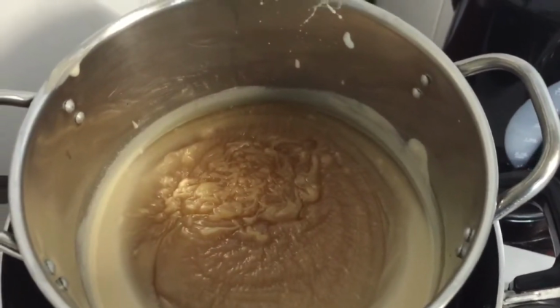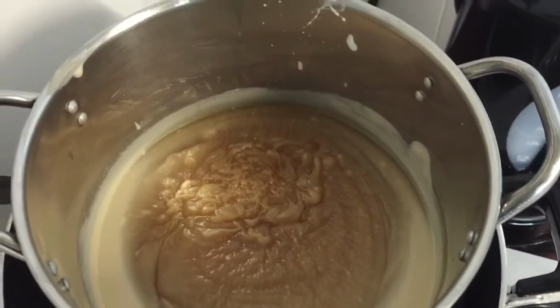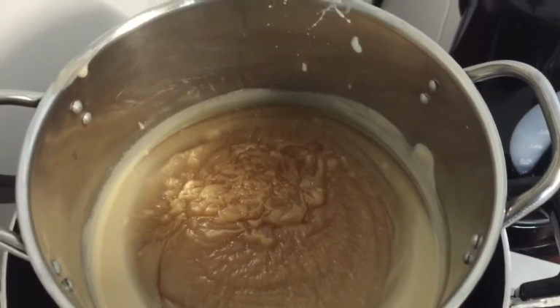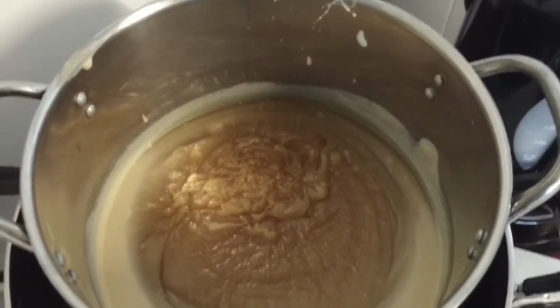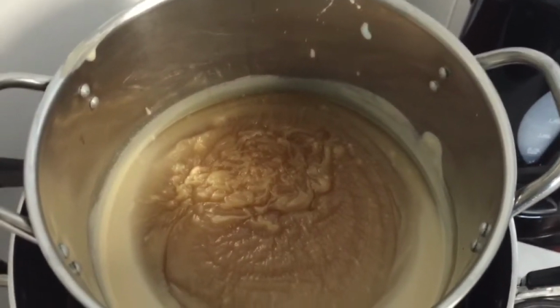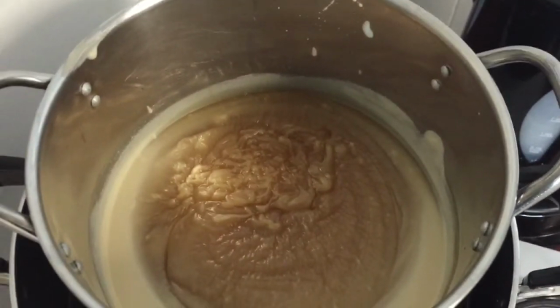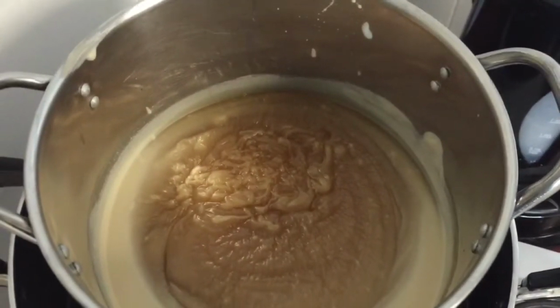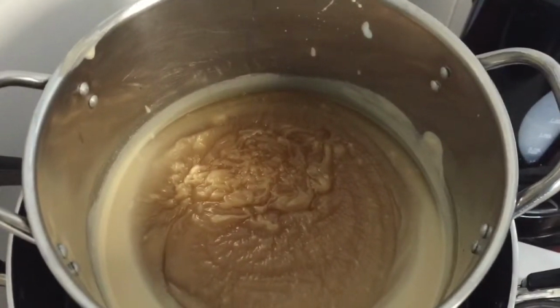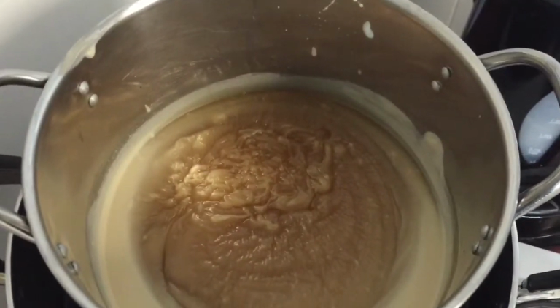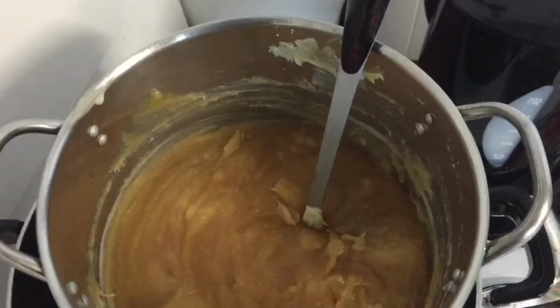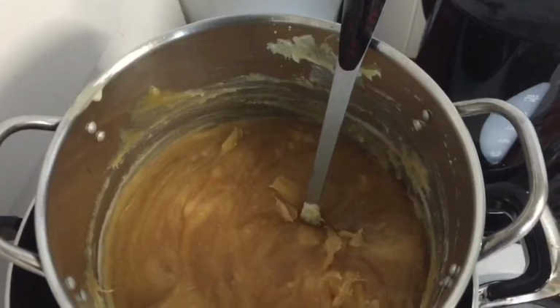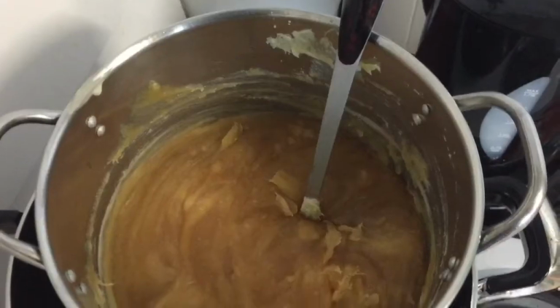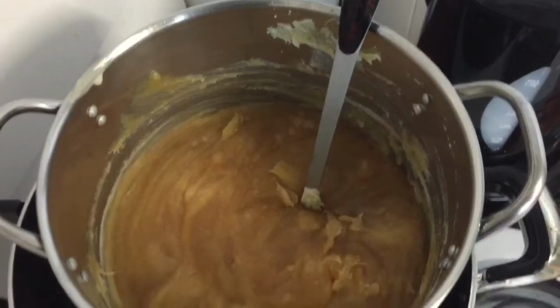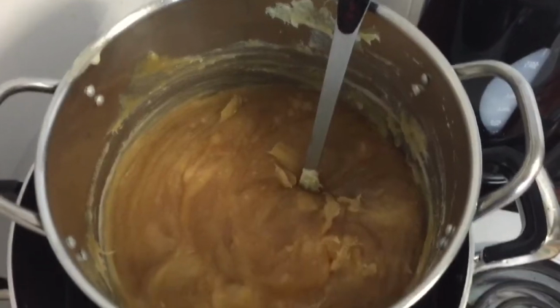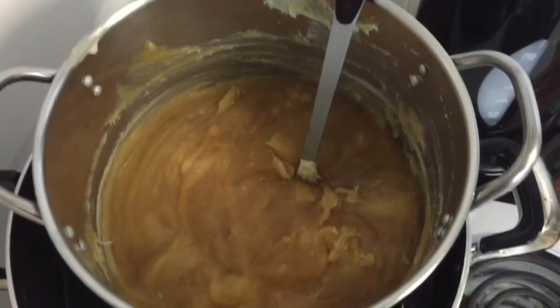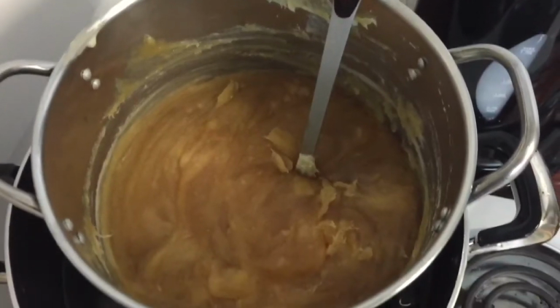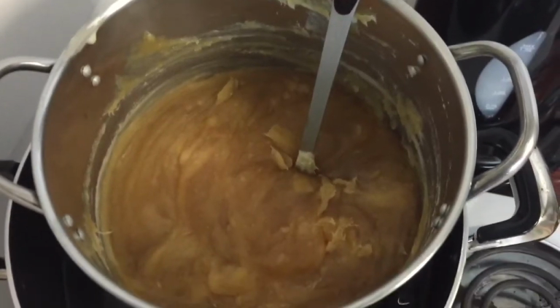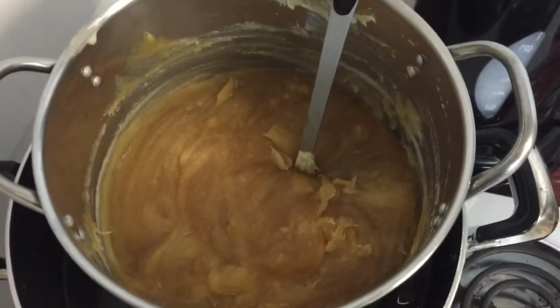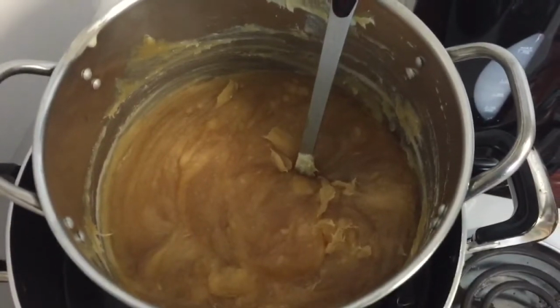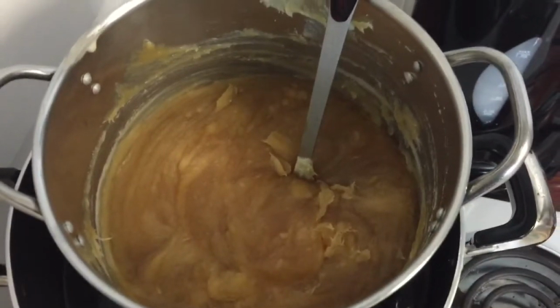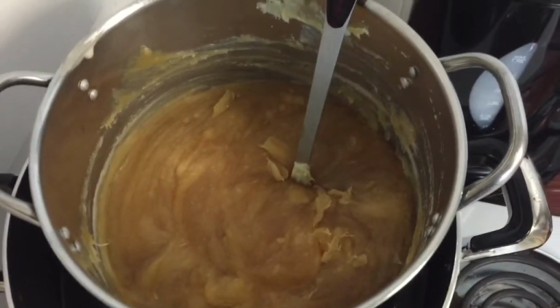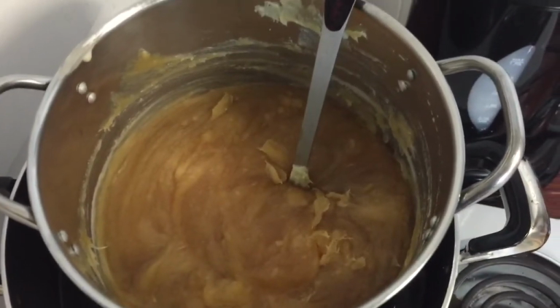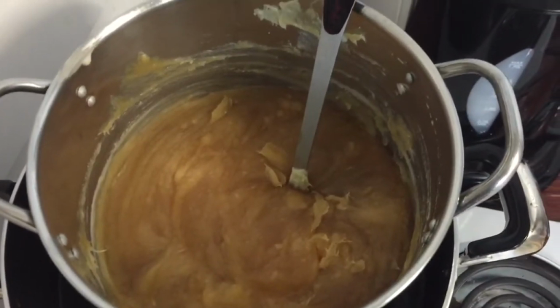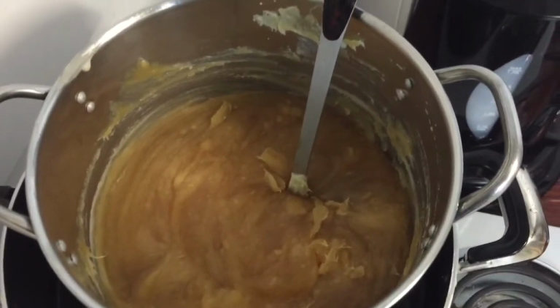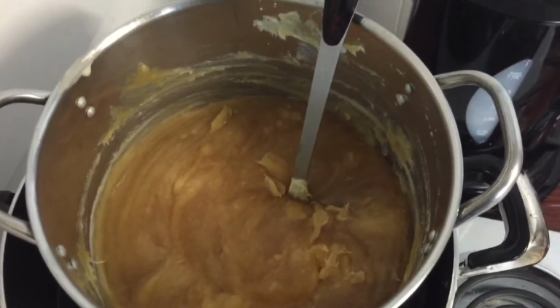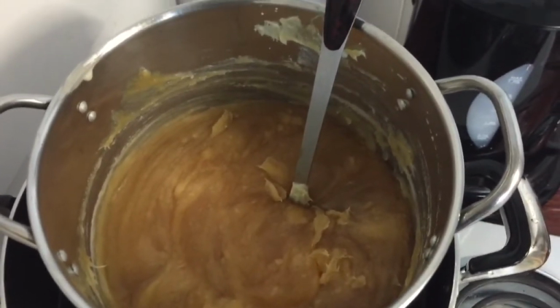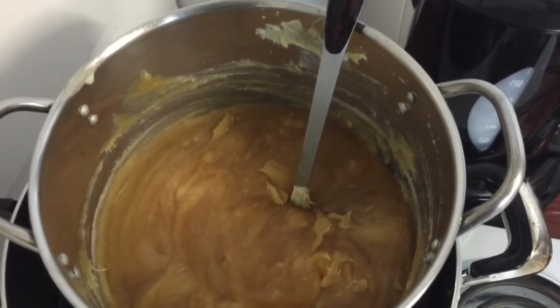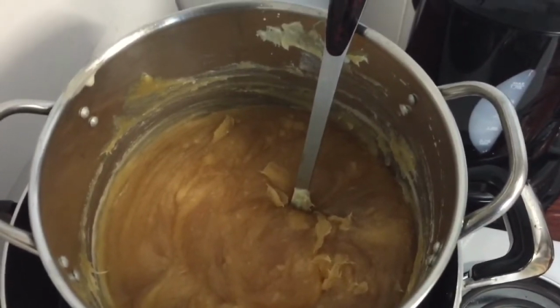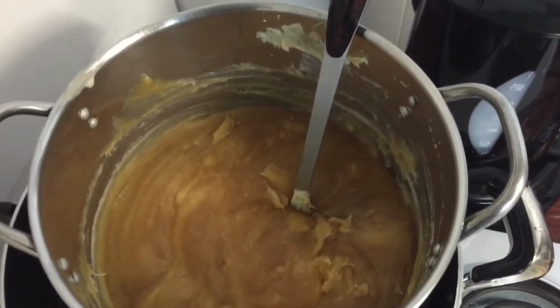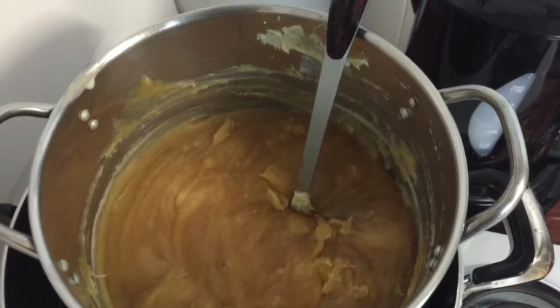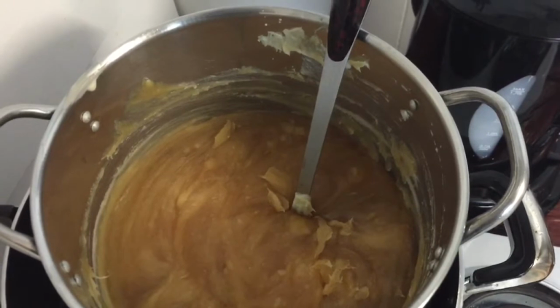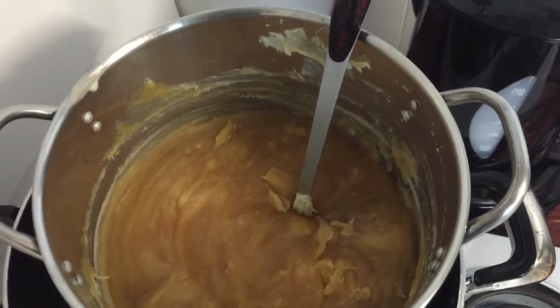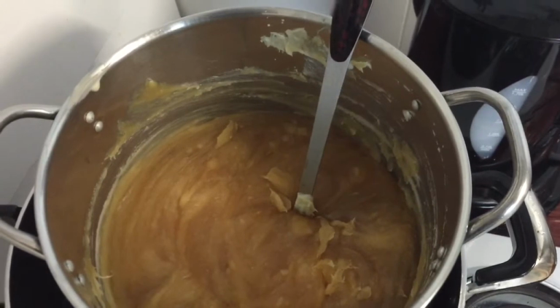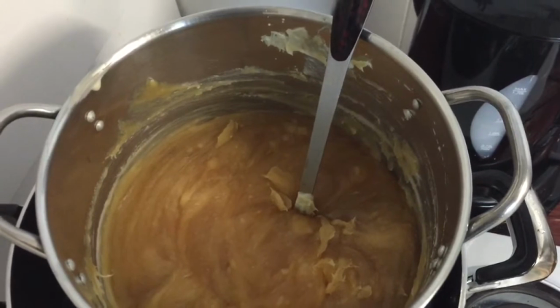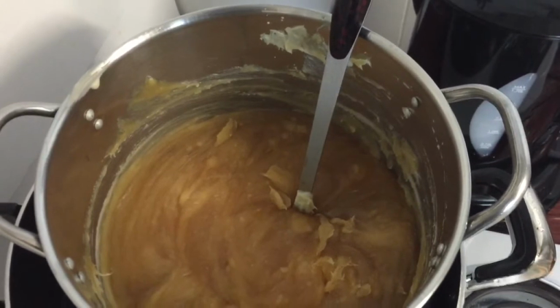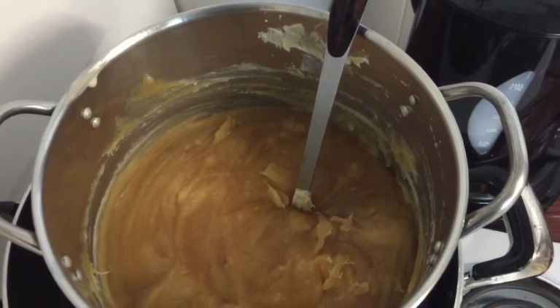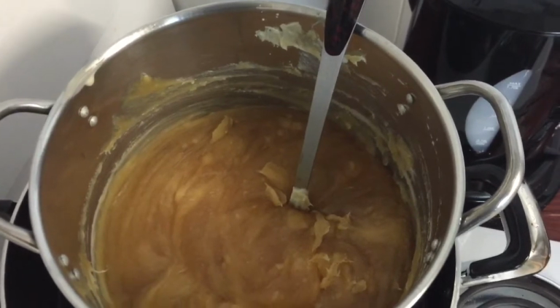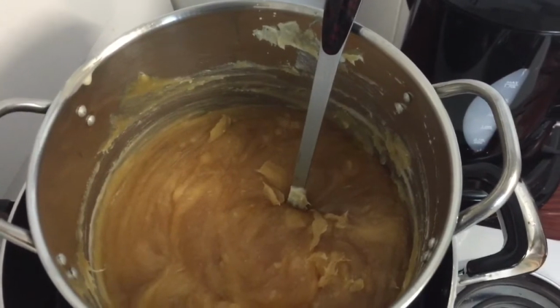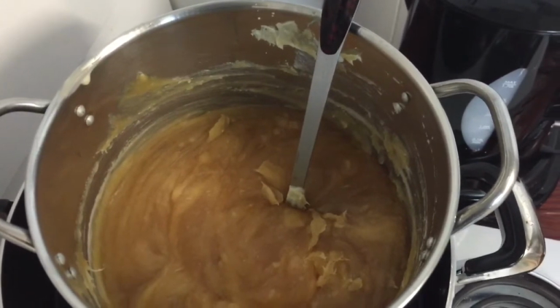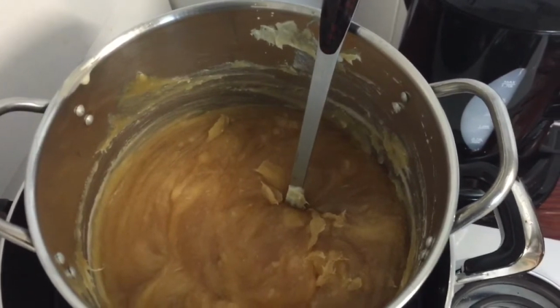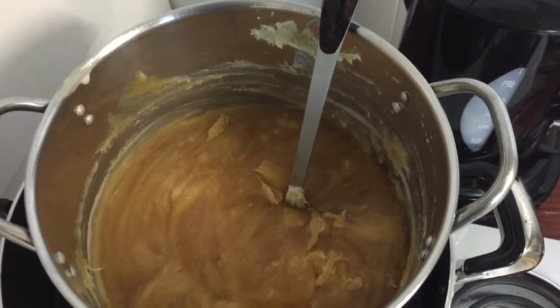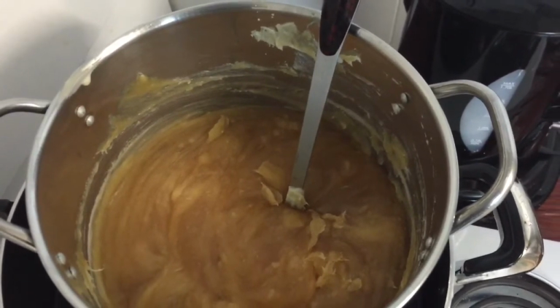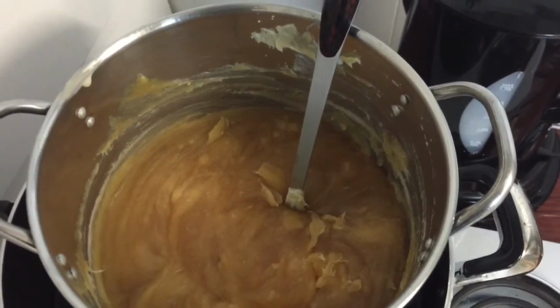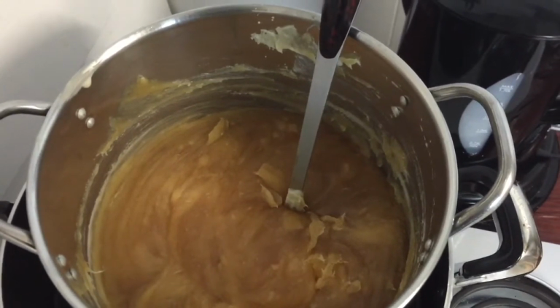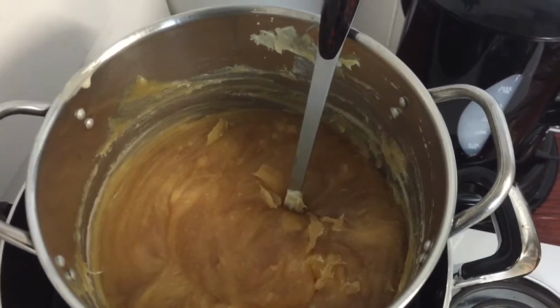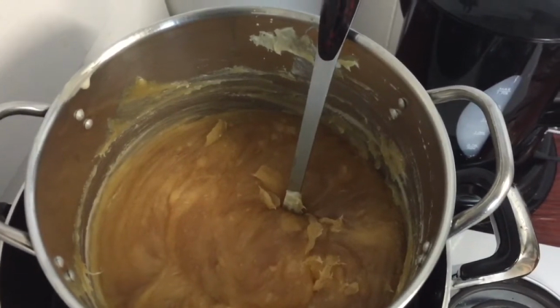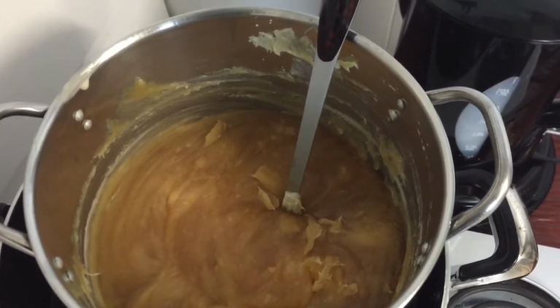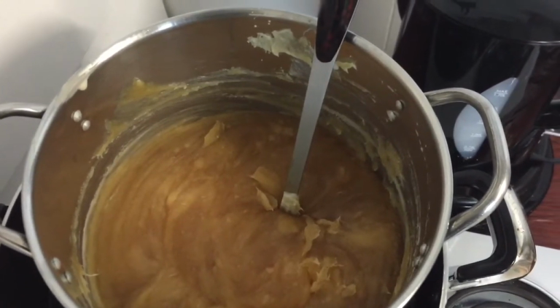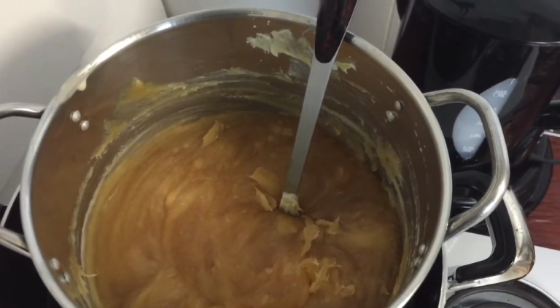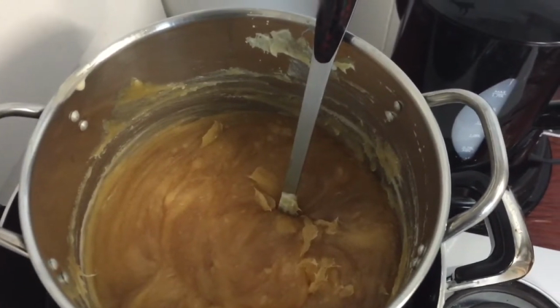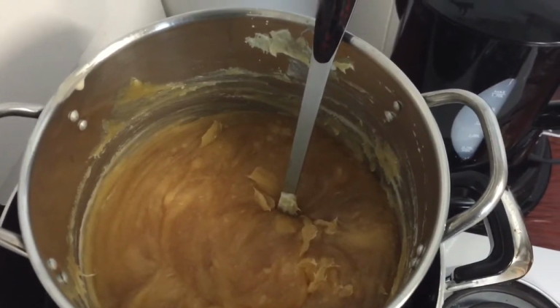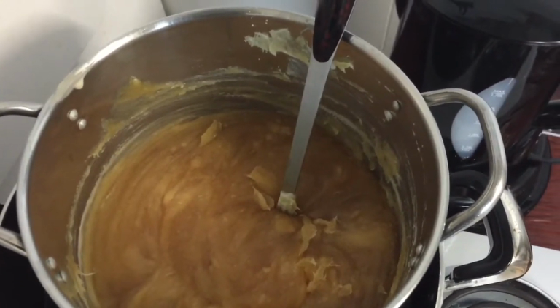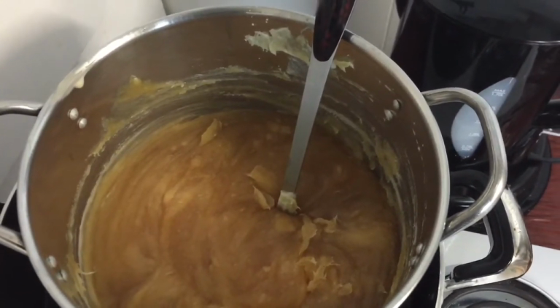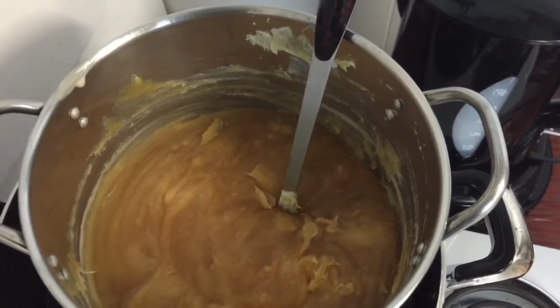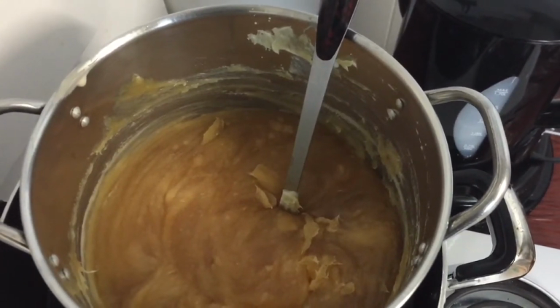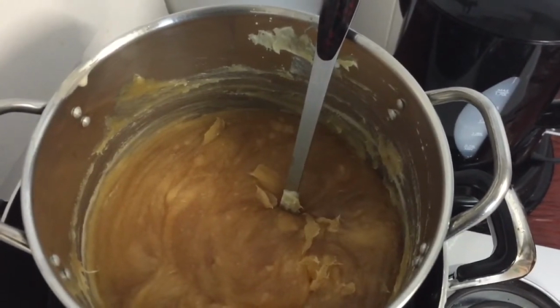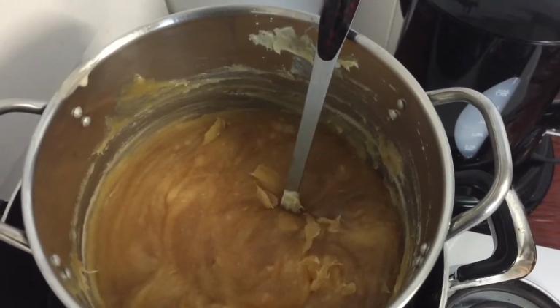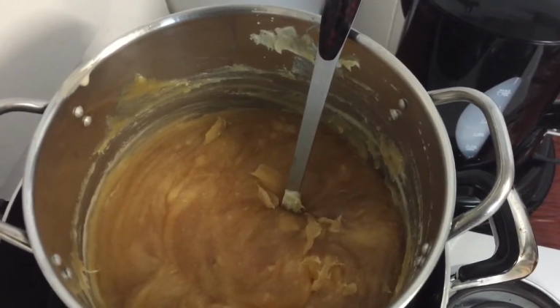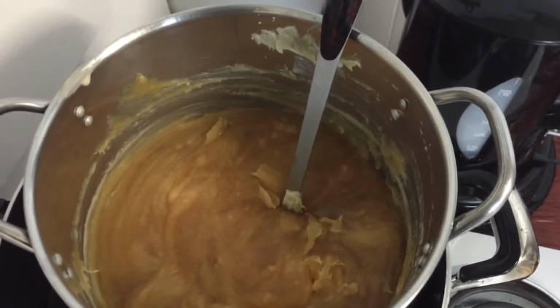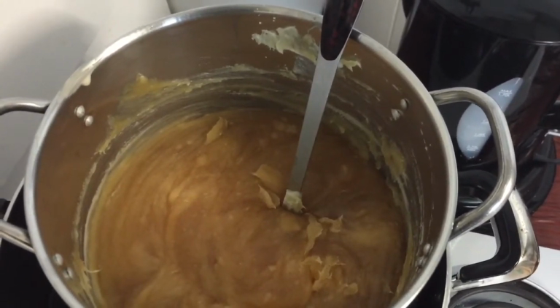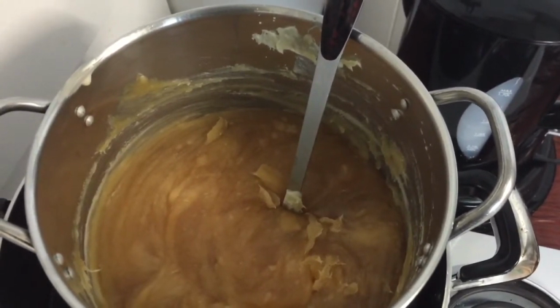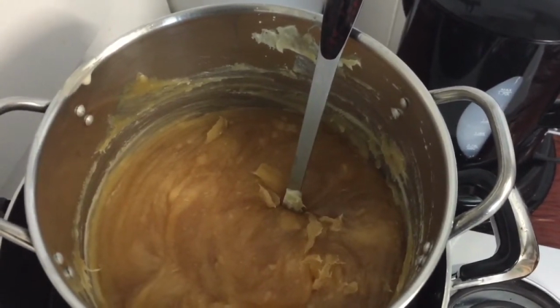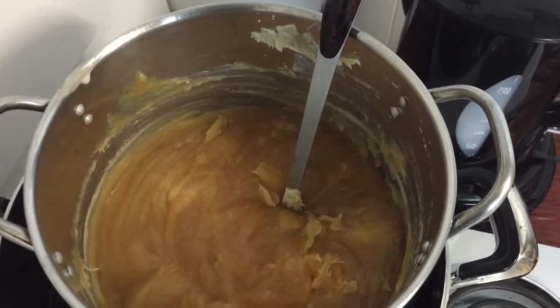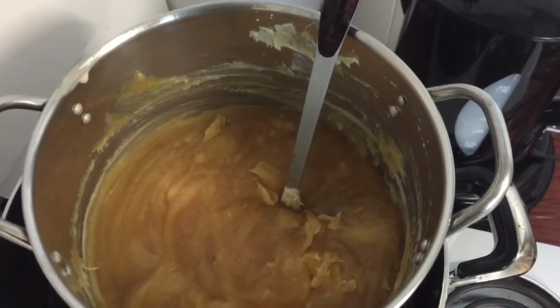My soap is halfway done. Let's wait another 10 minutes. This is the soap after 10 minutes.